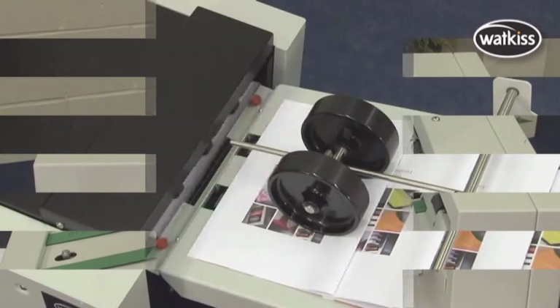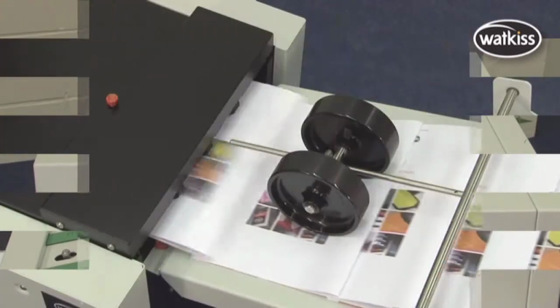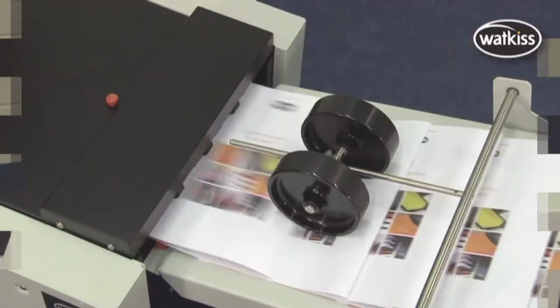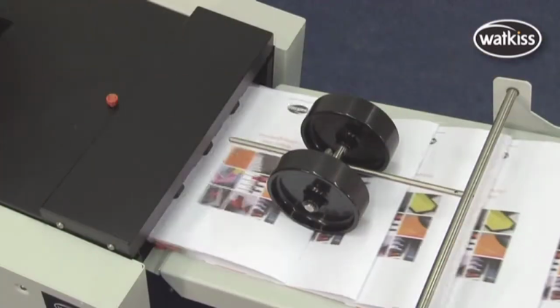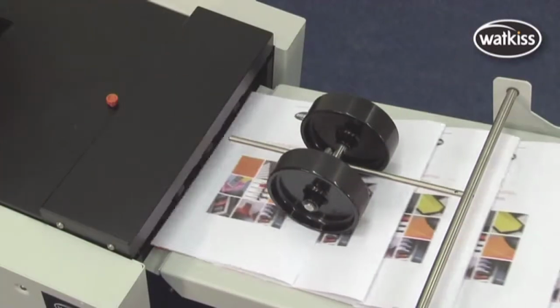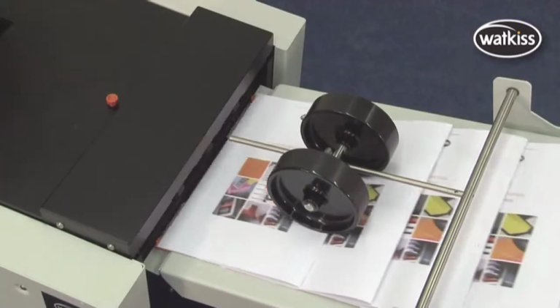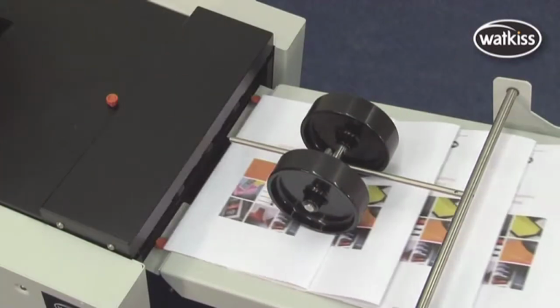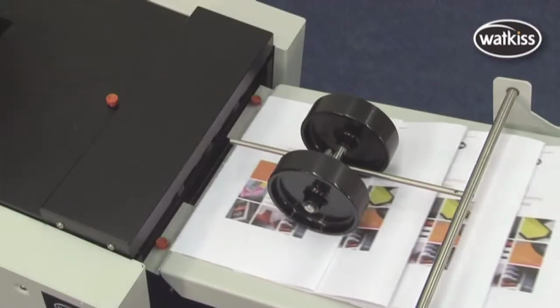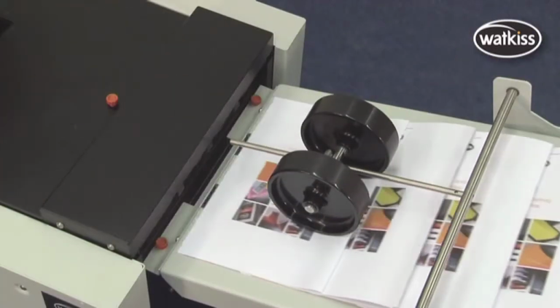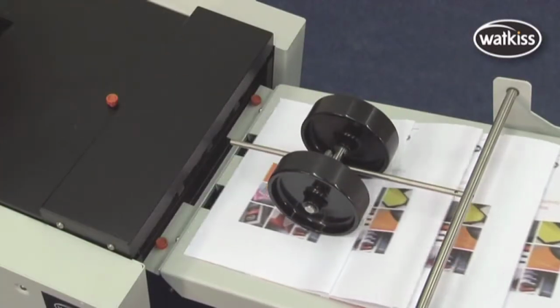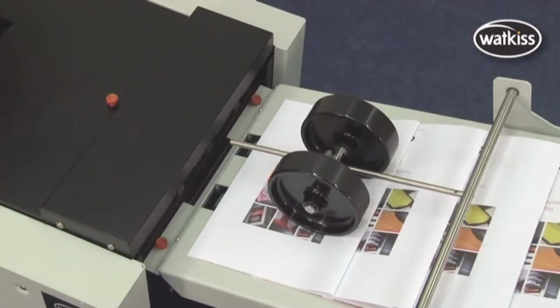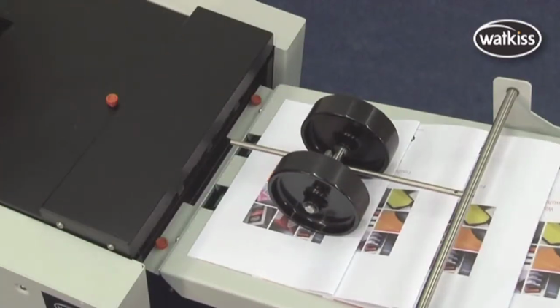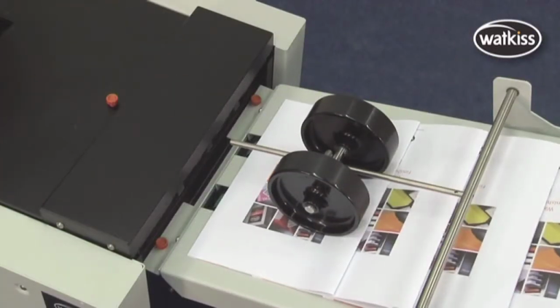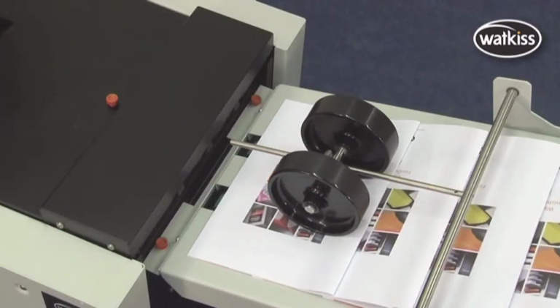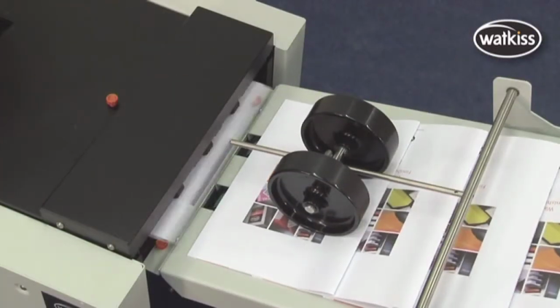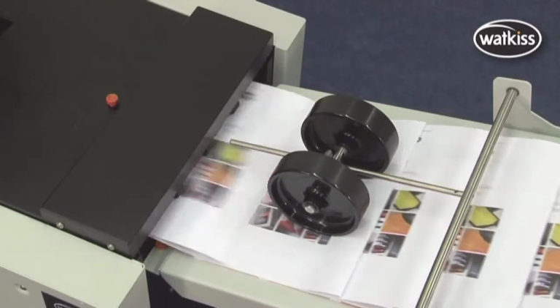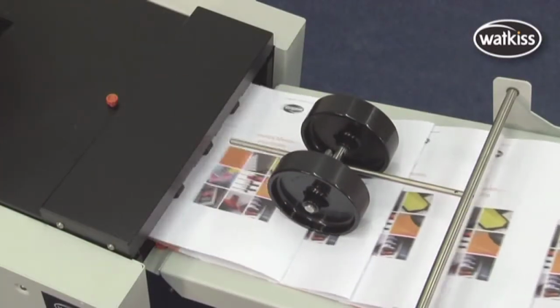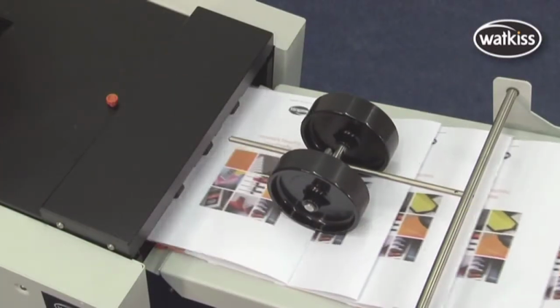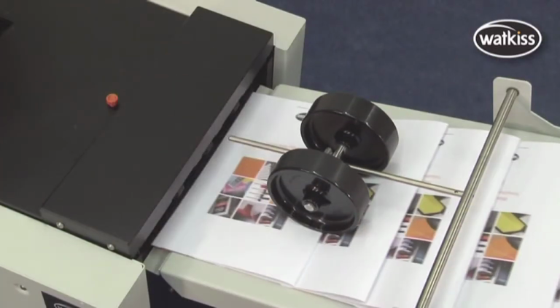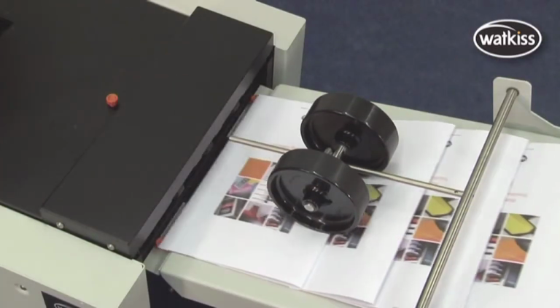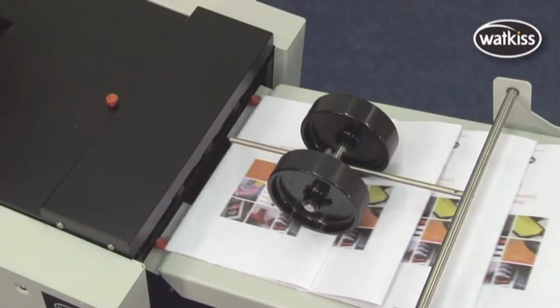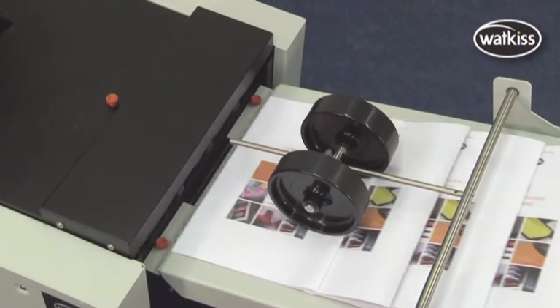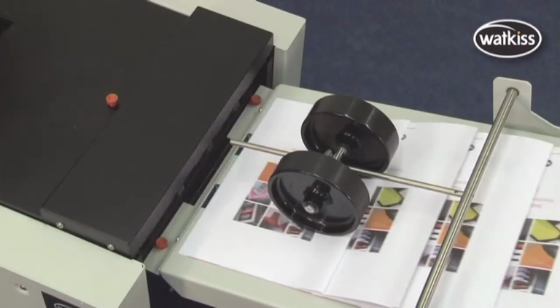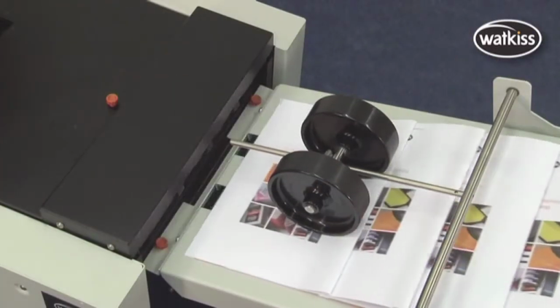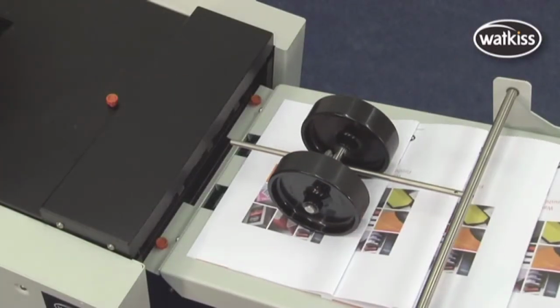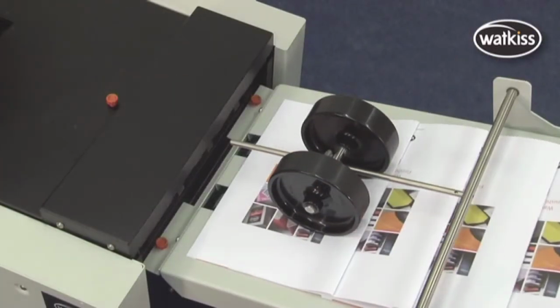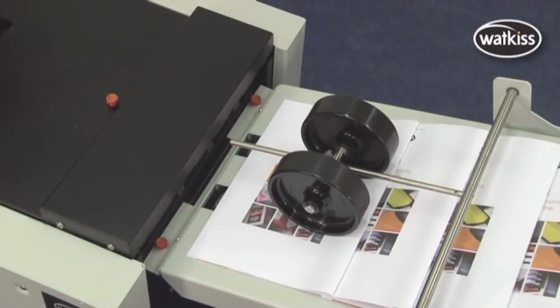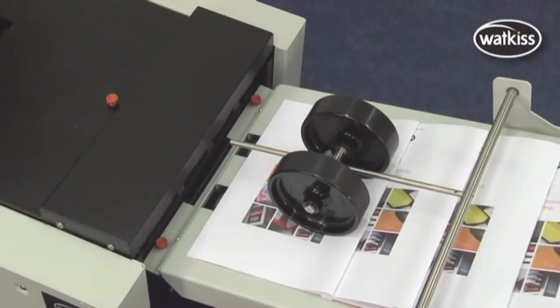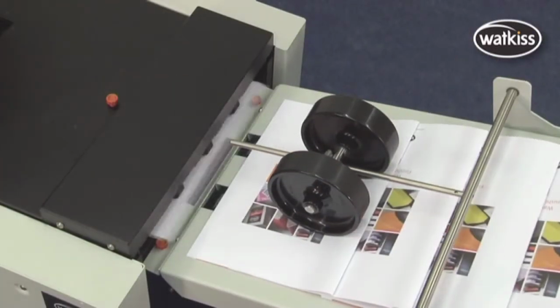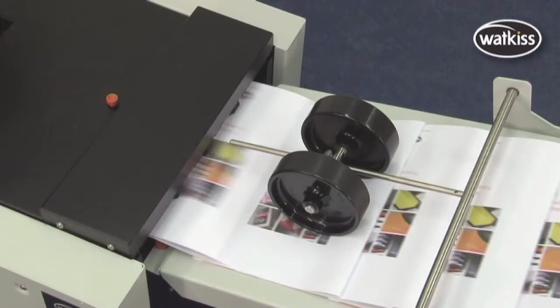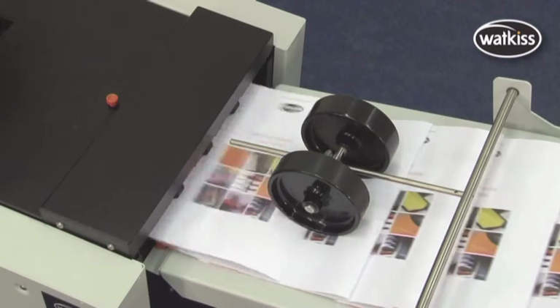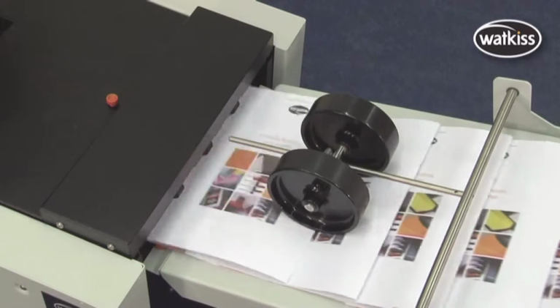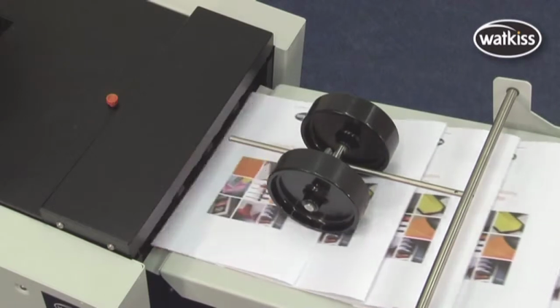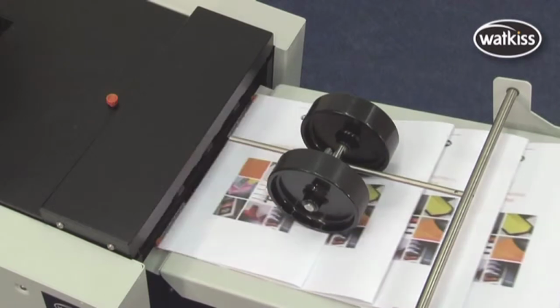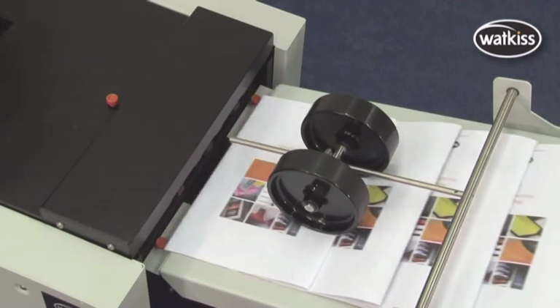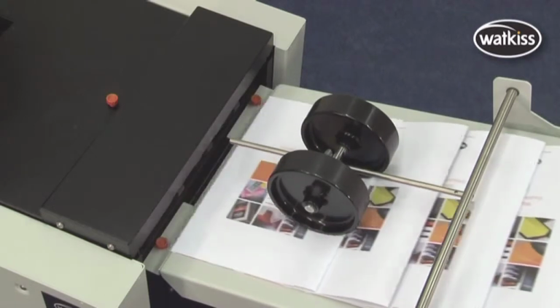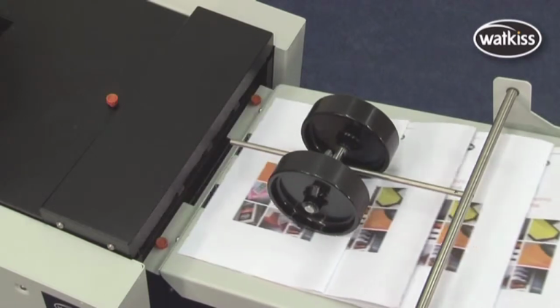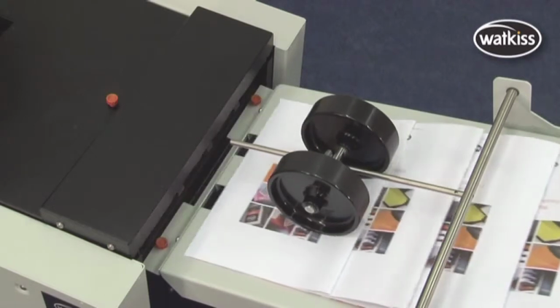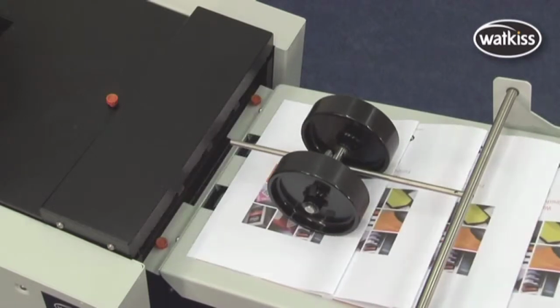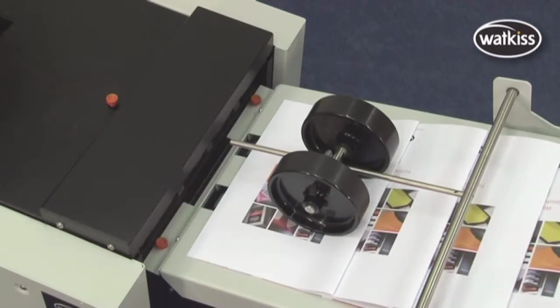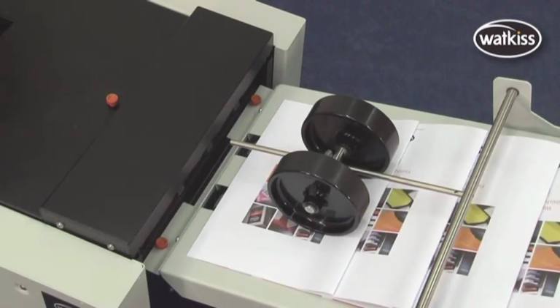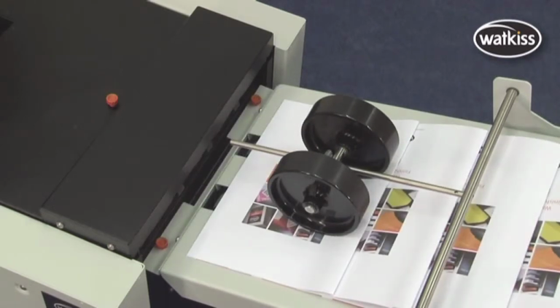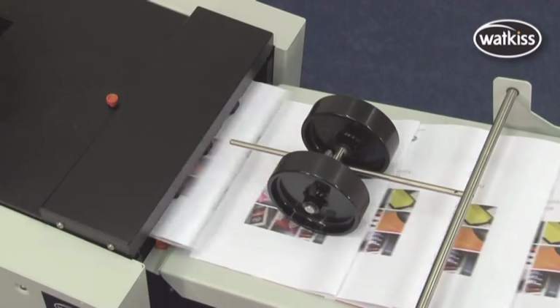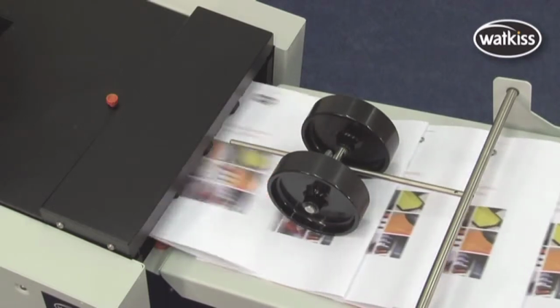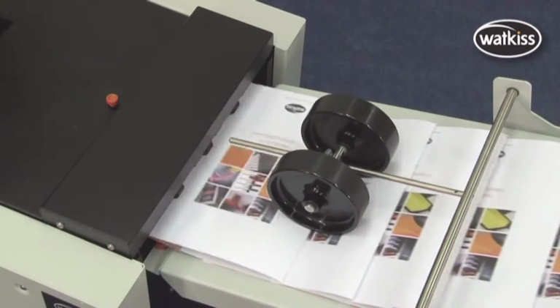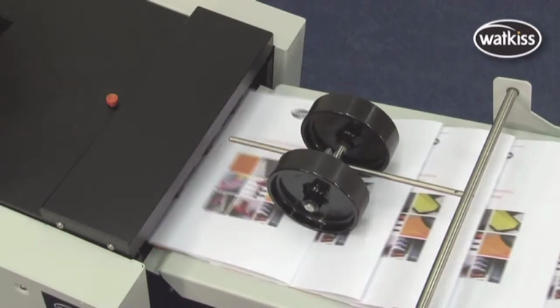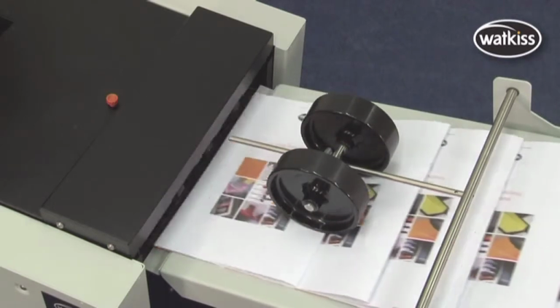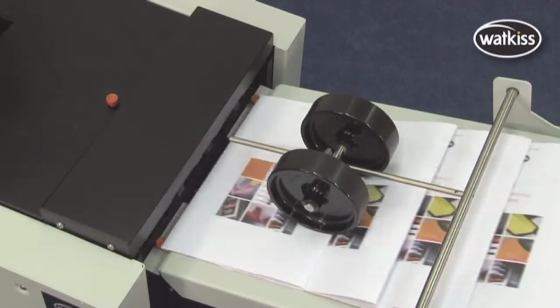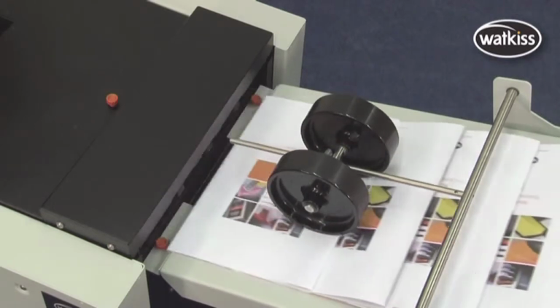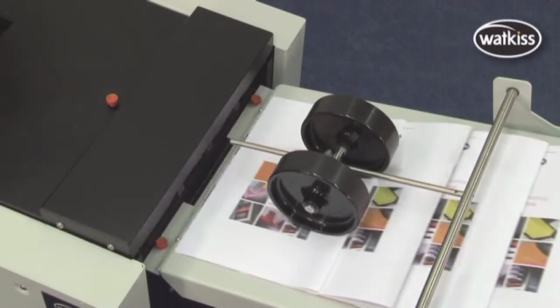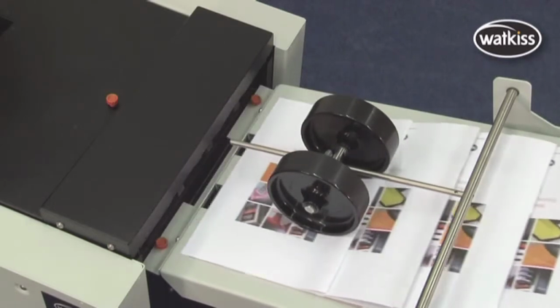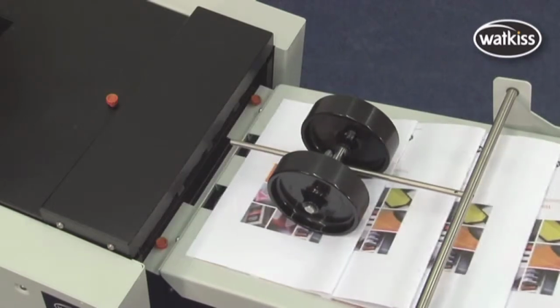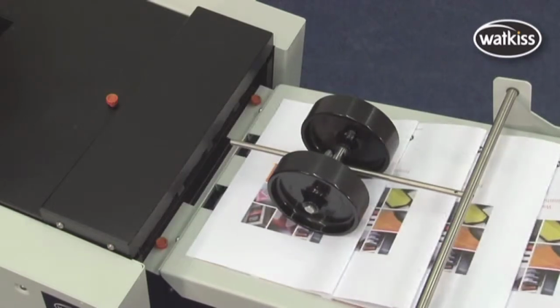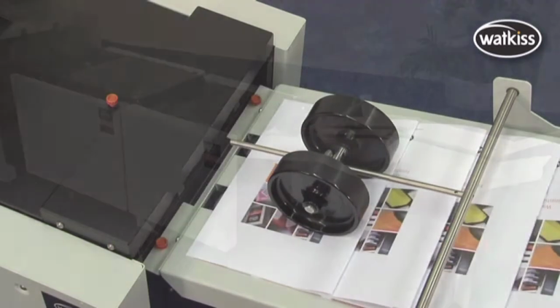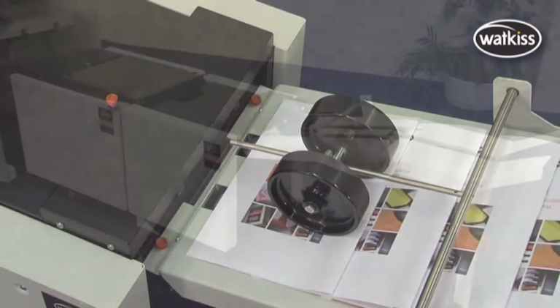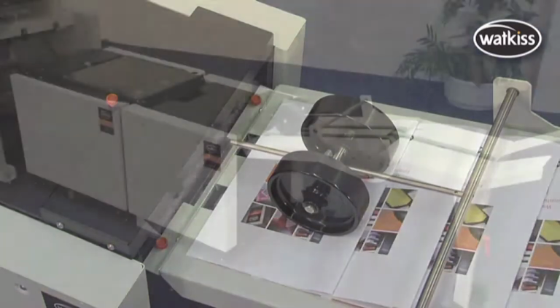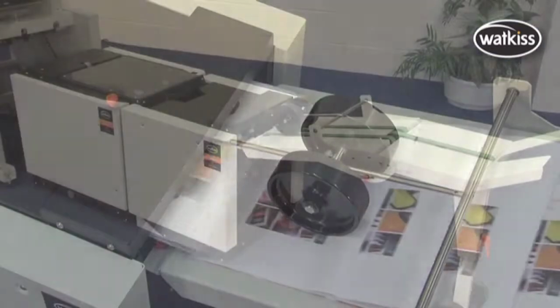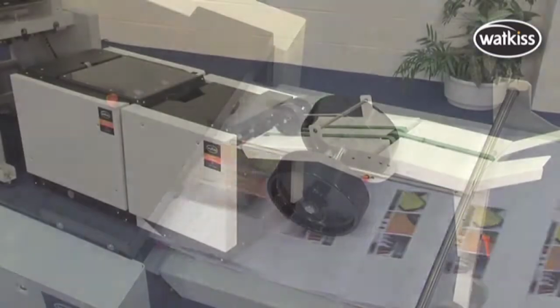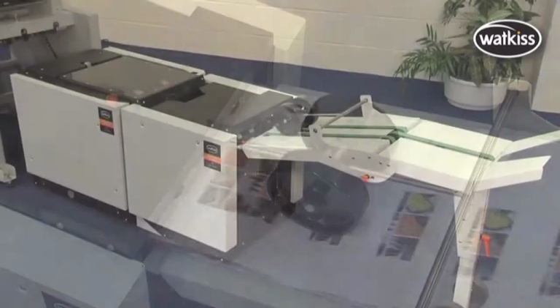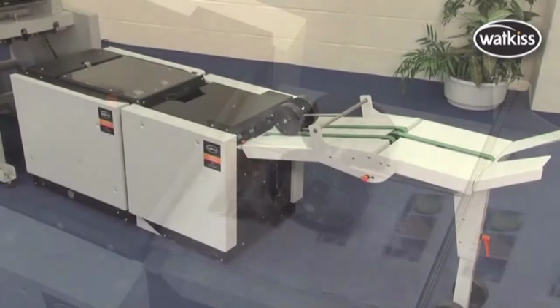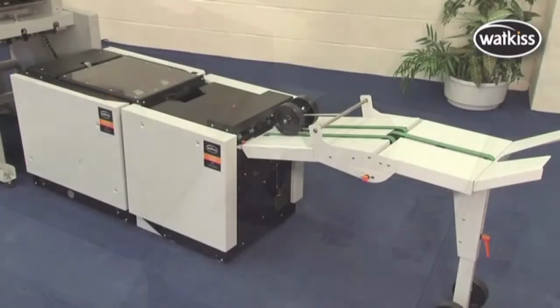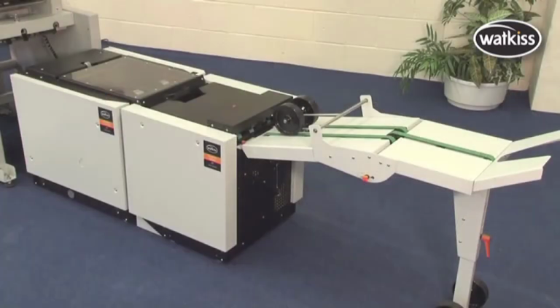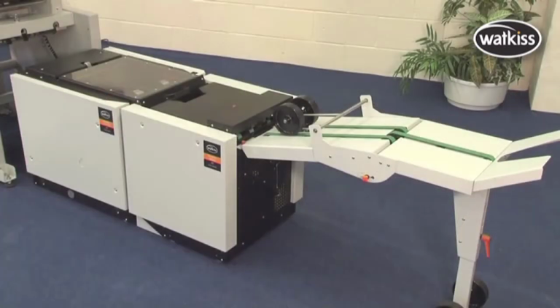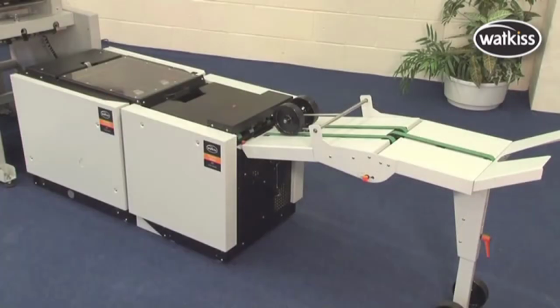High-volume booklet making with consistent reliability and accuracy — the Wattkiss Stitch Fold and Trim Units.